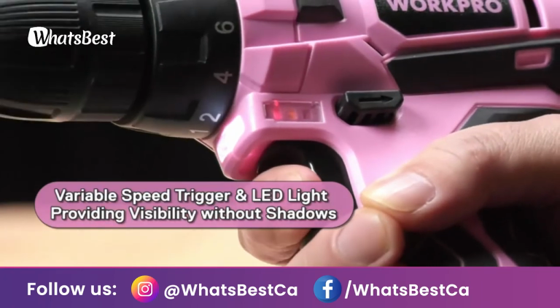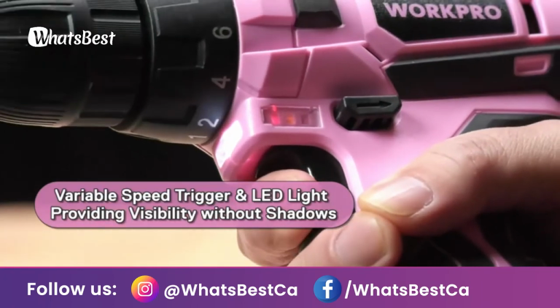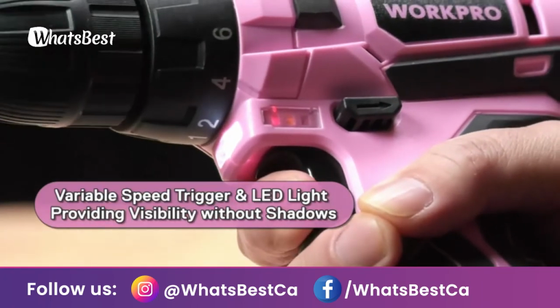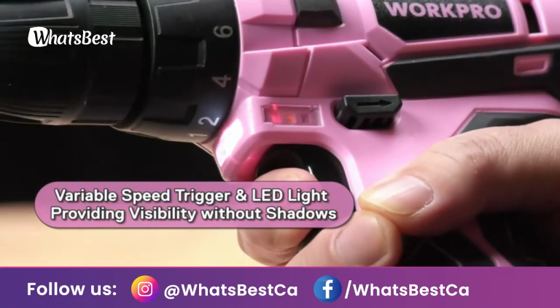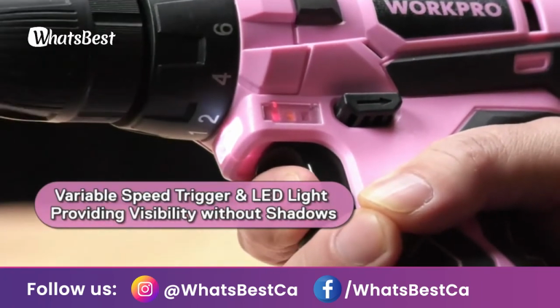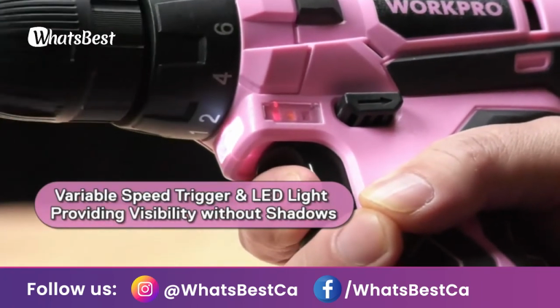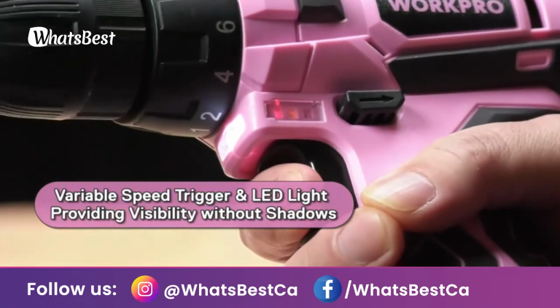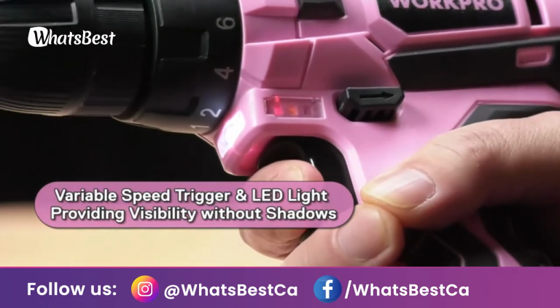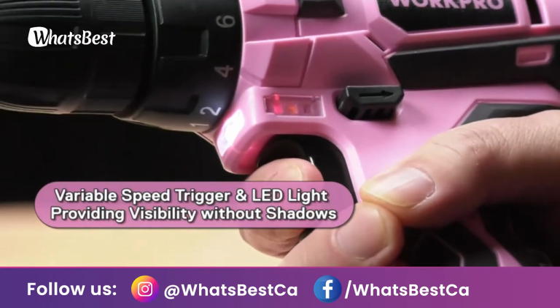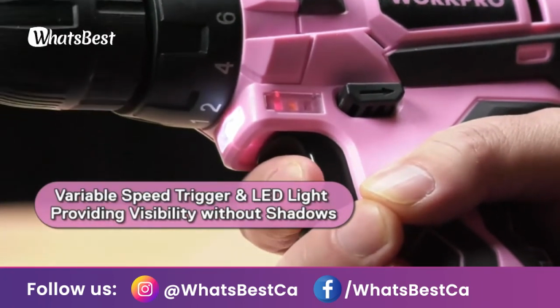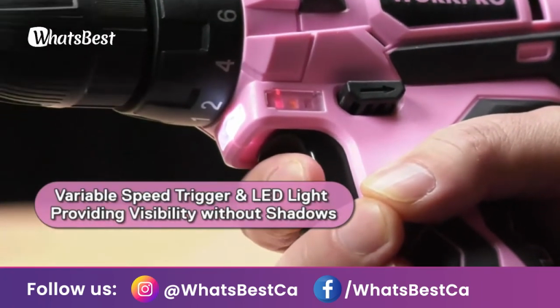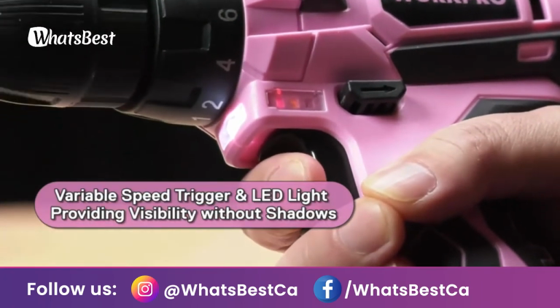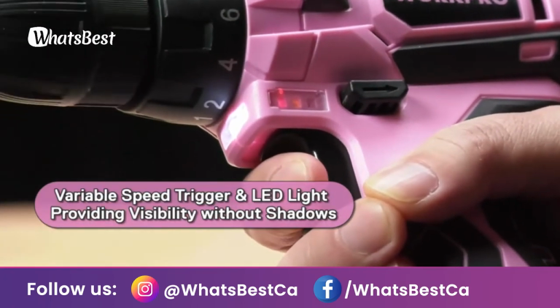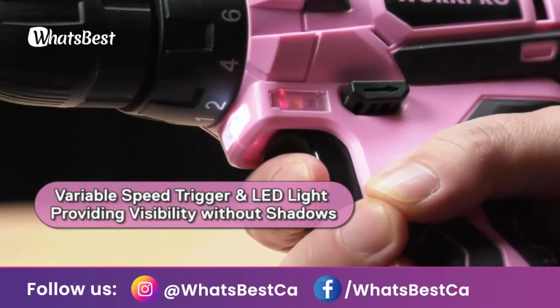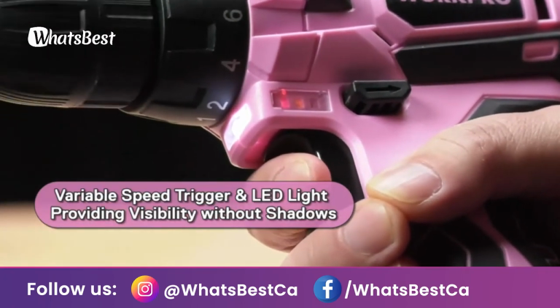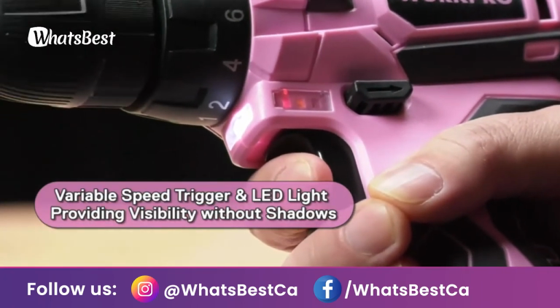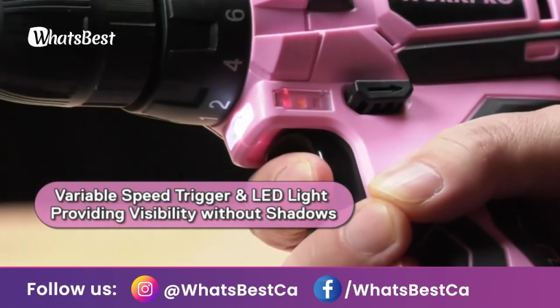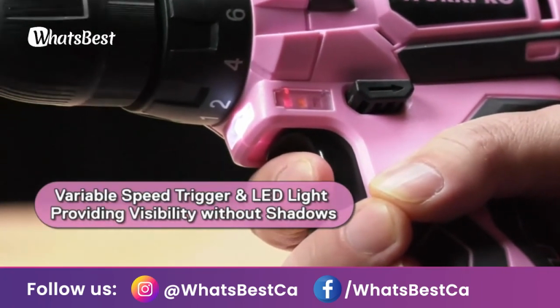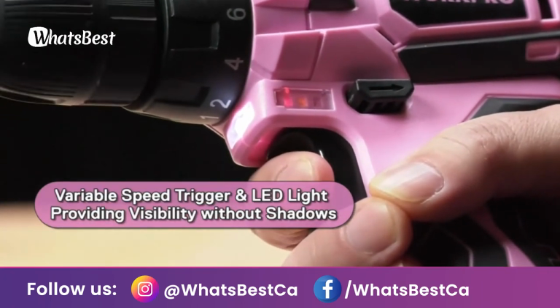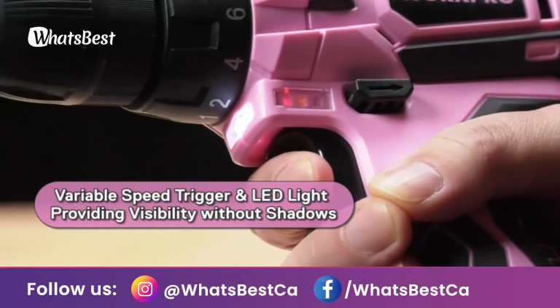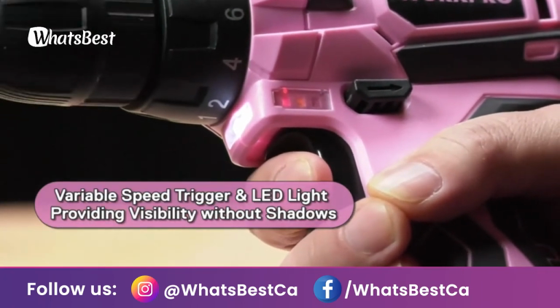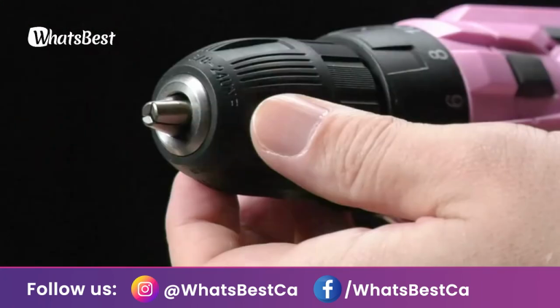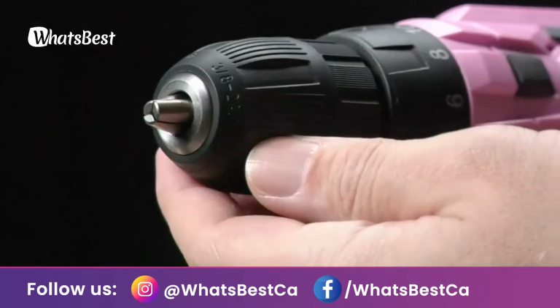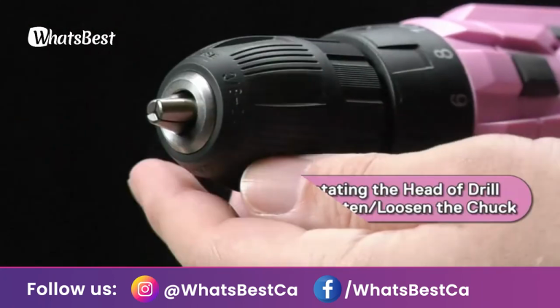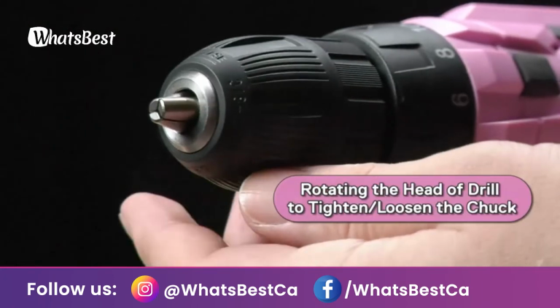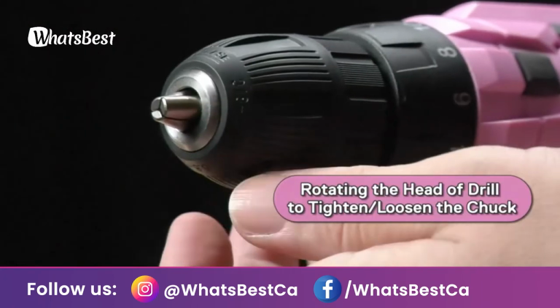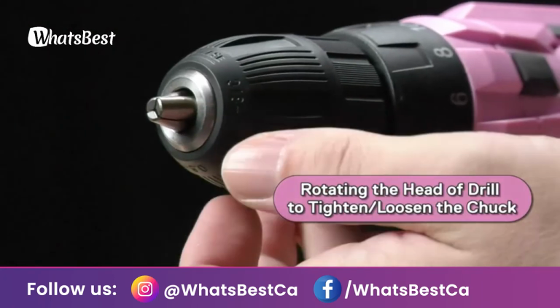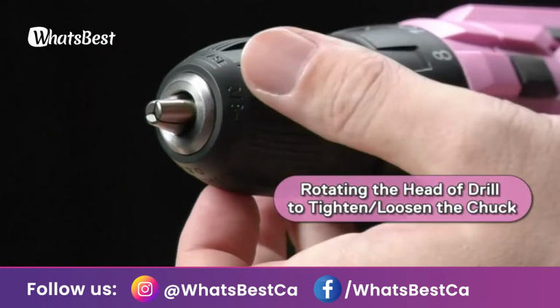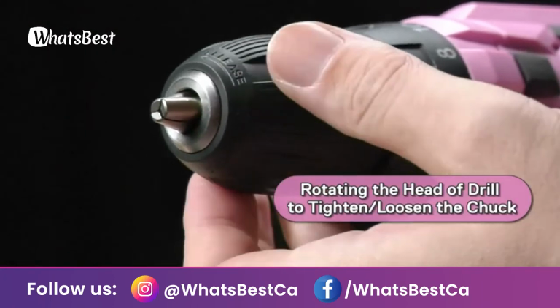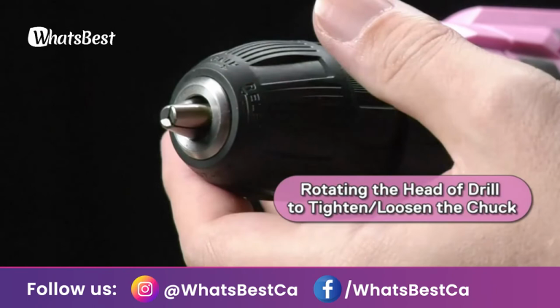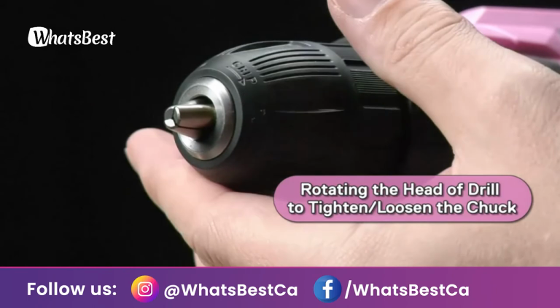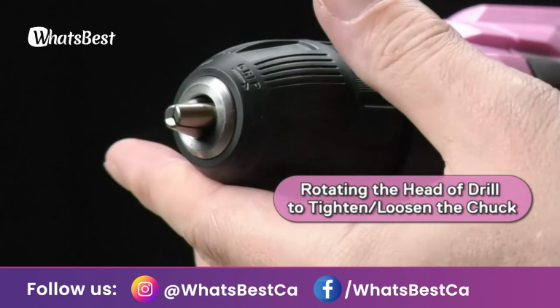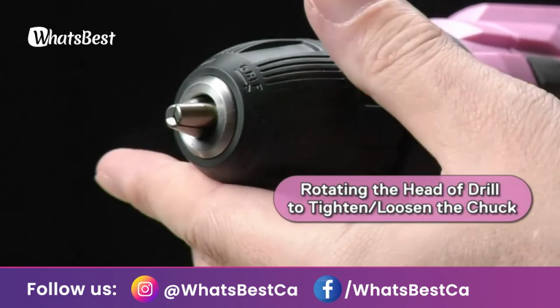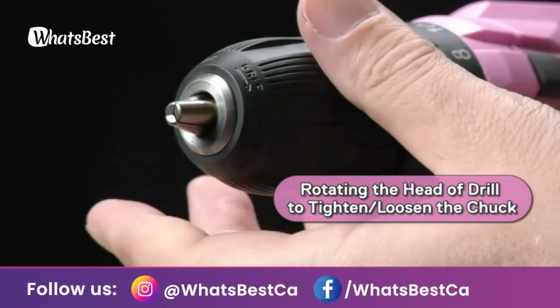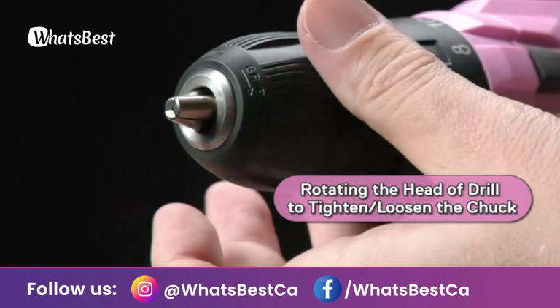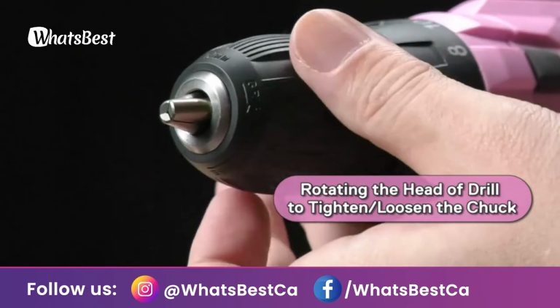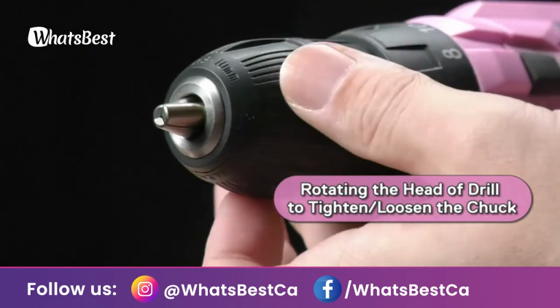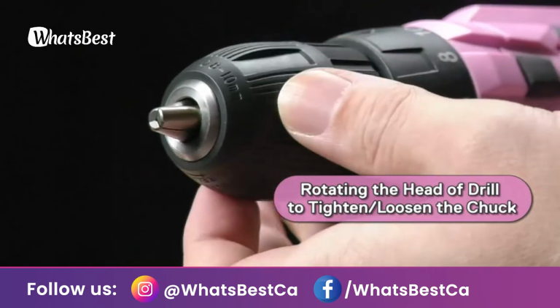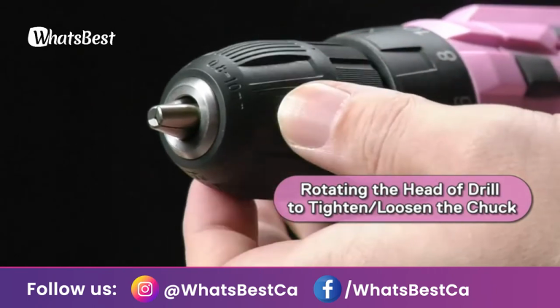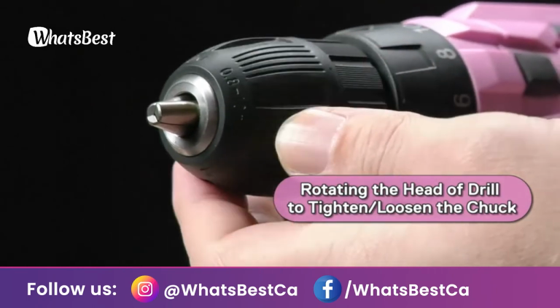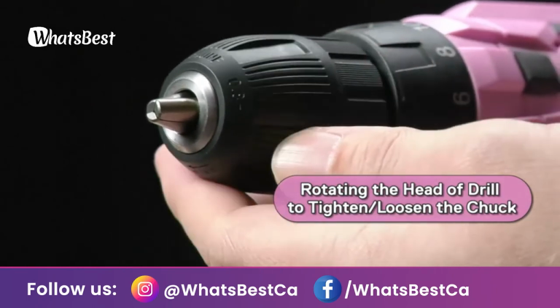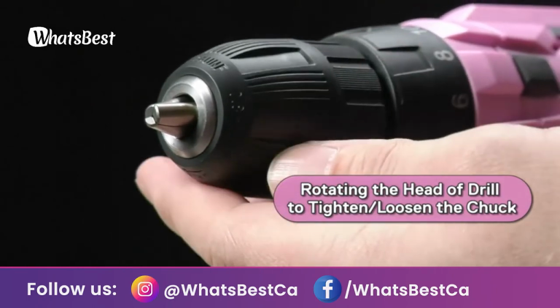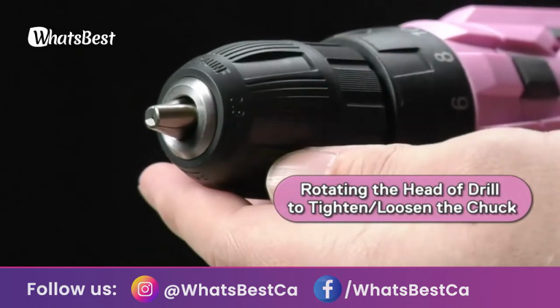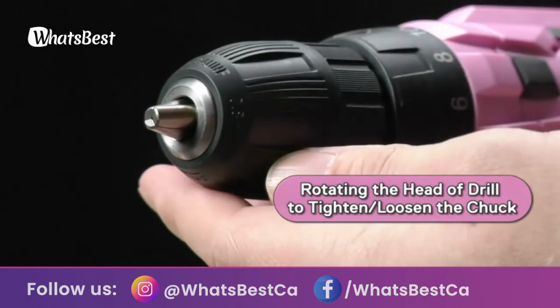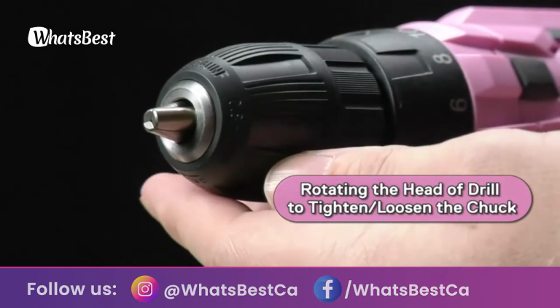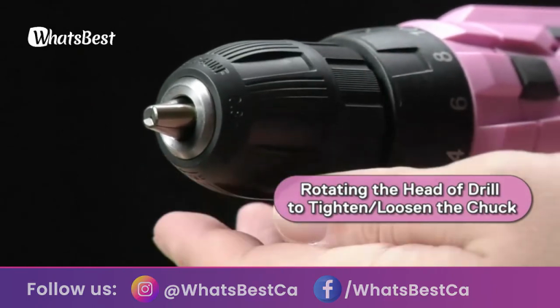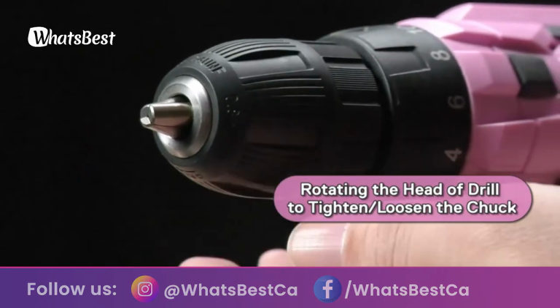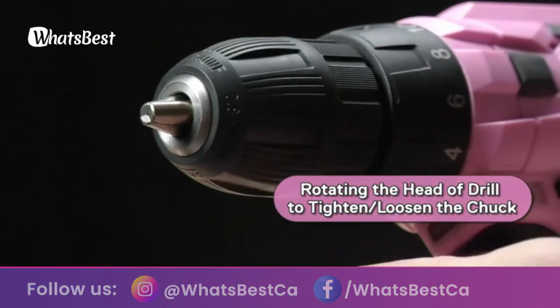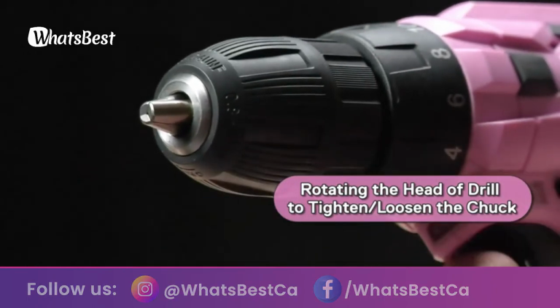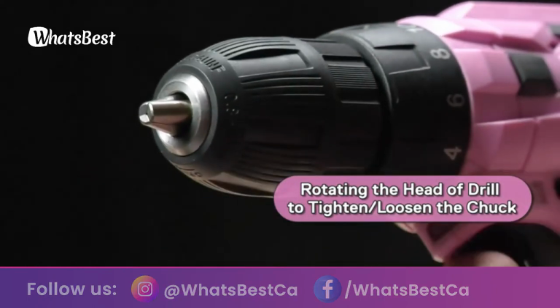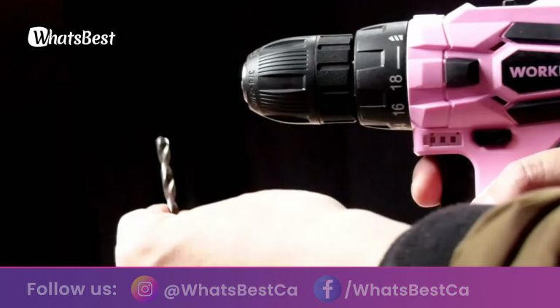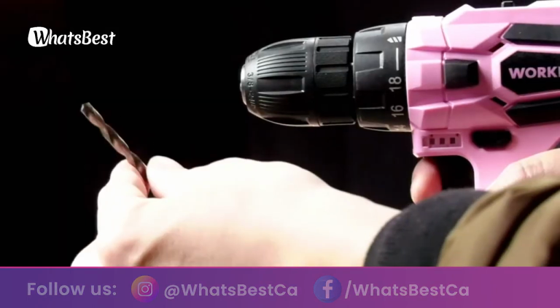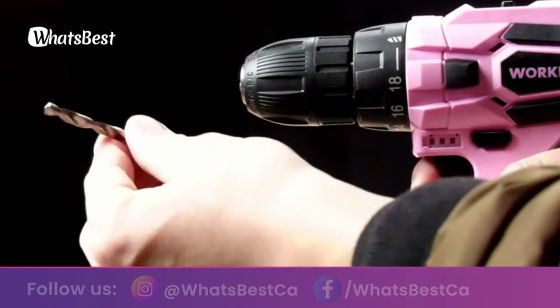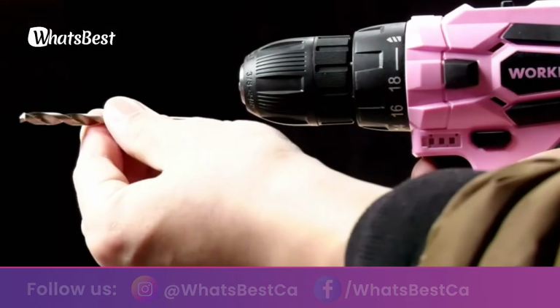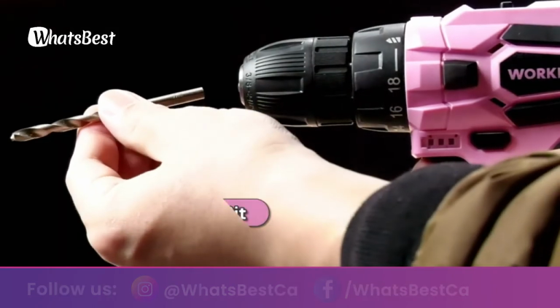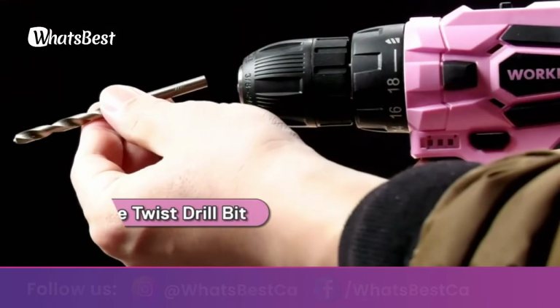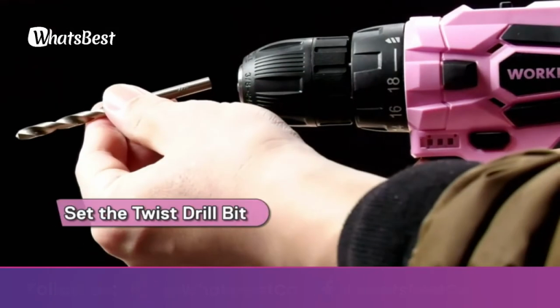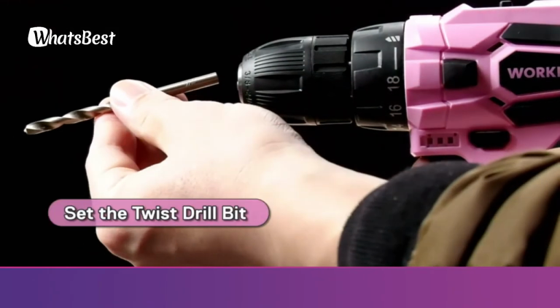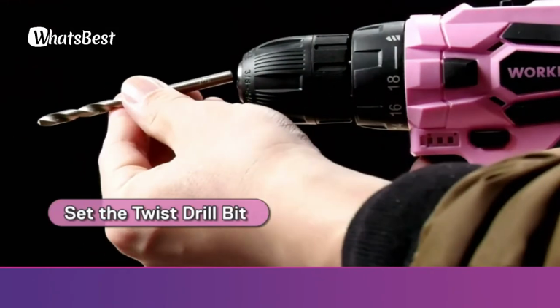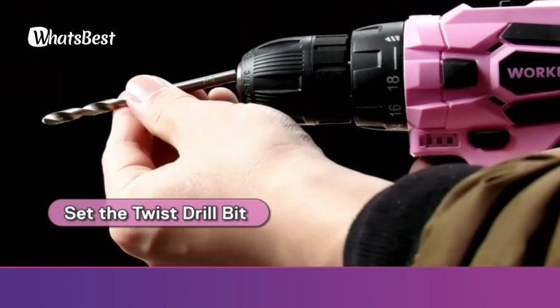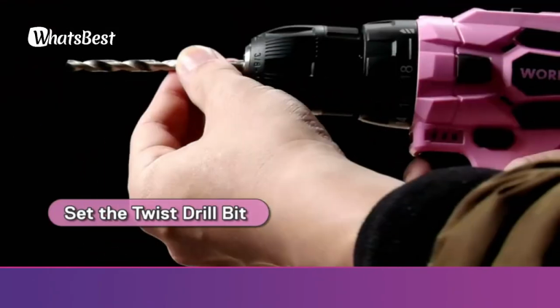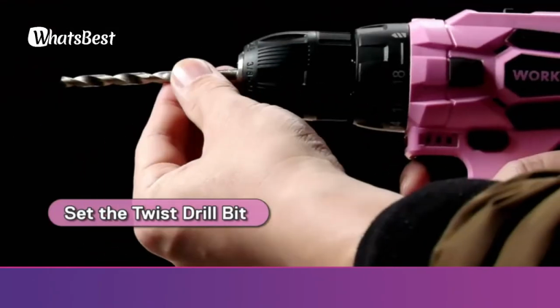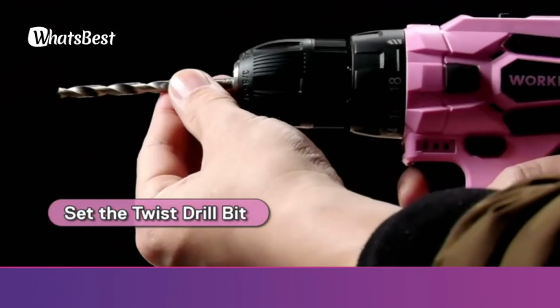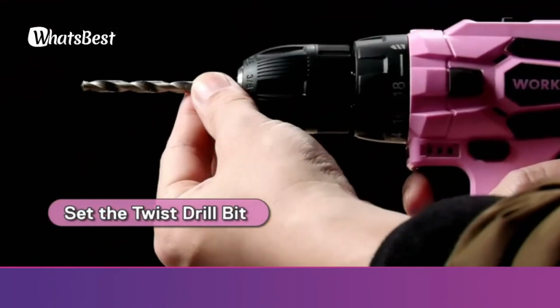The WorkPro drill is also an ideal gift for your mom, wife, girlfriend, daughter, or an independent friend.